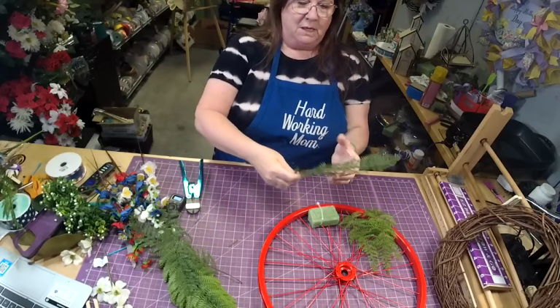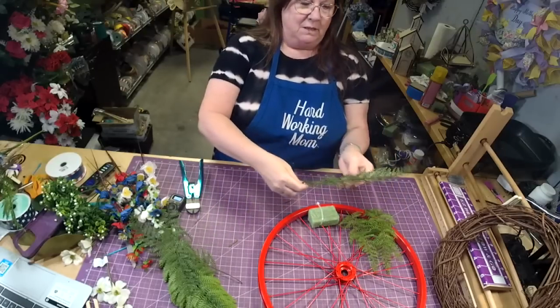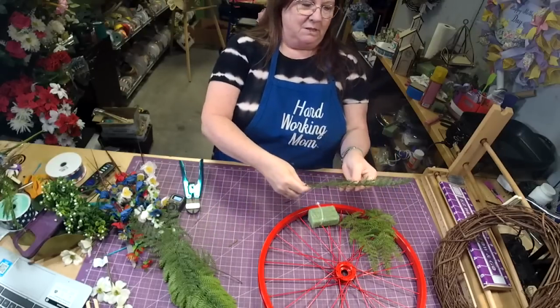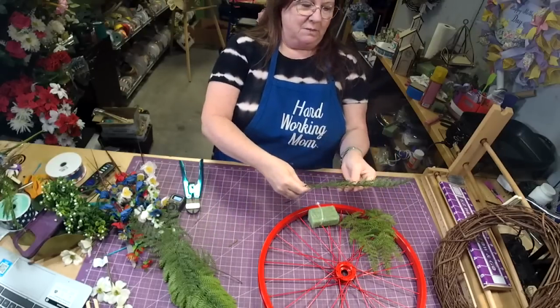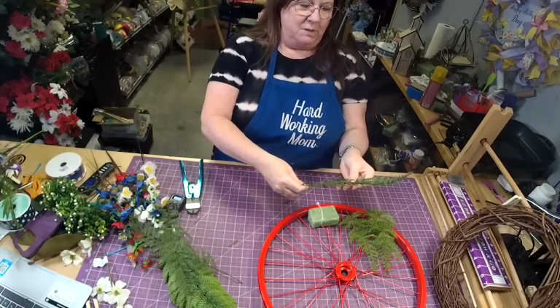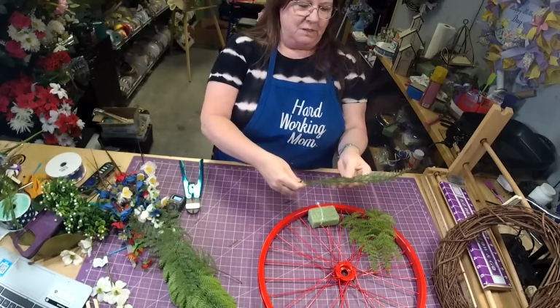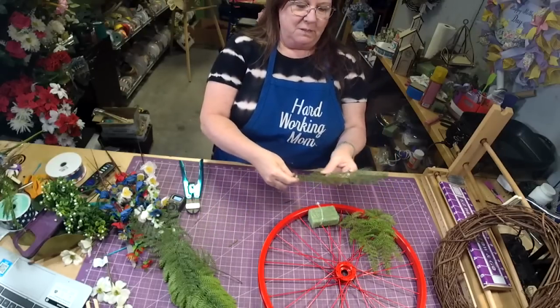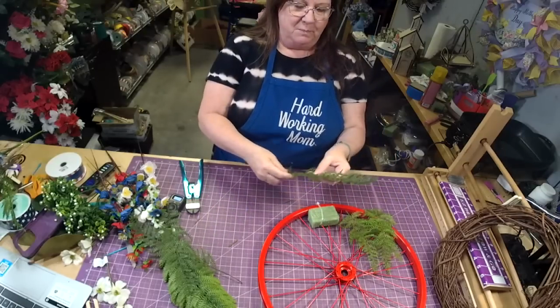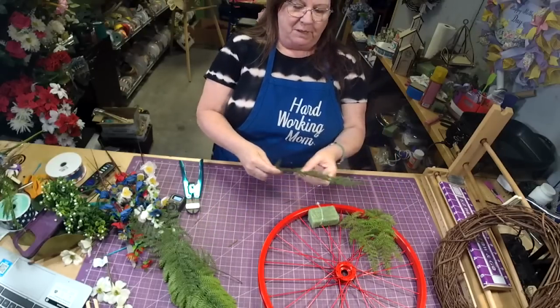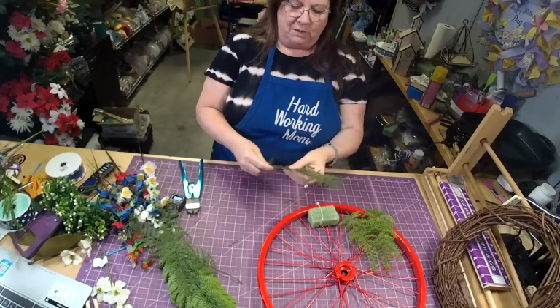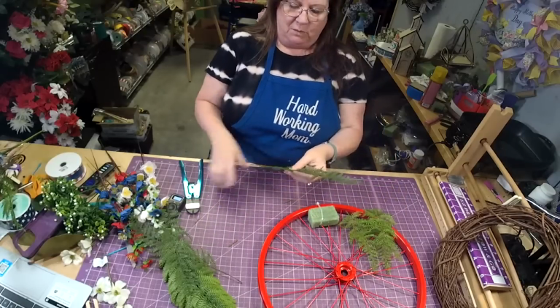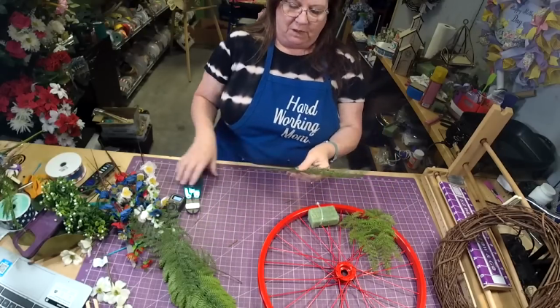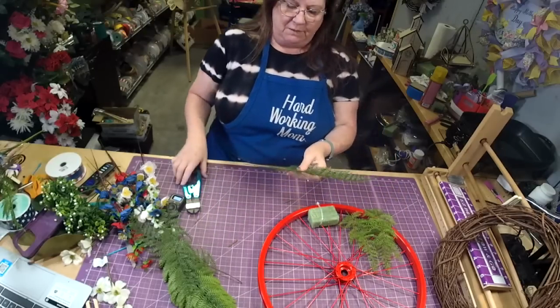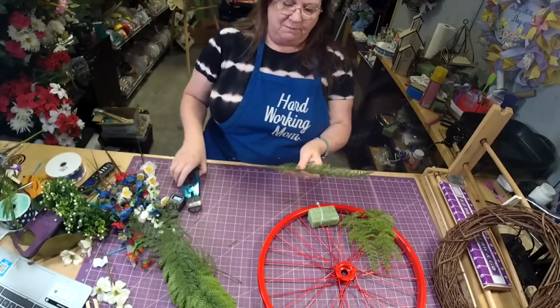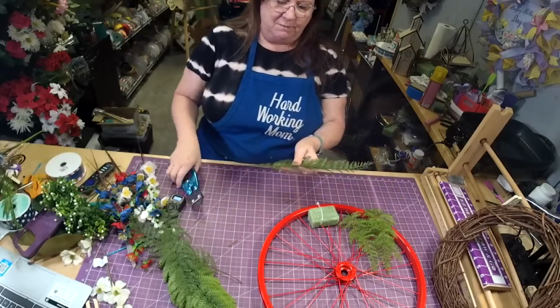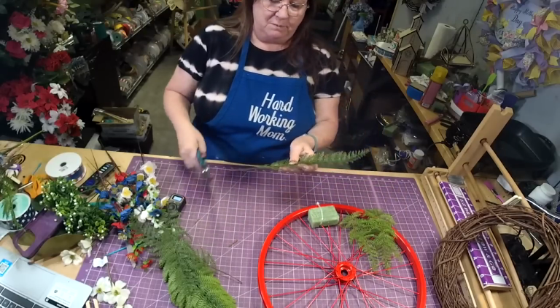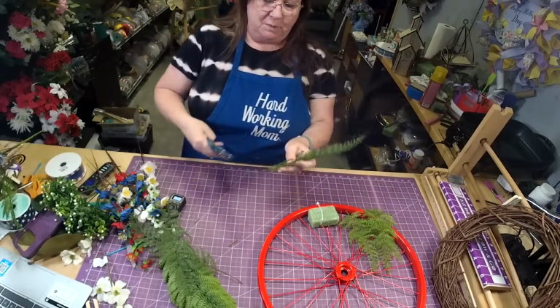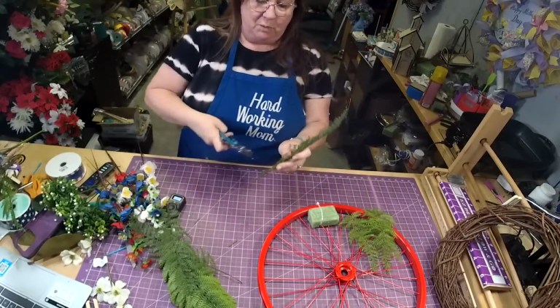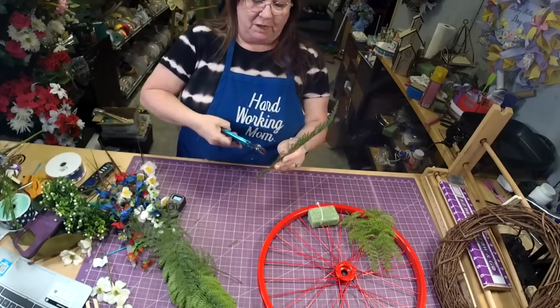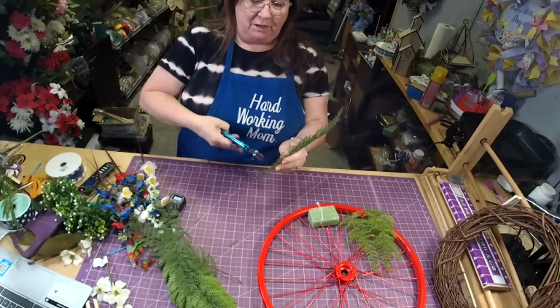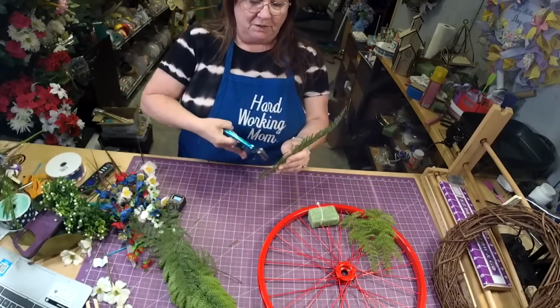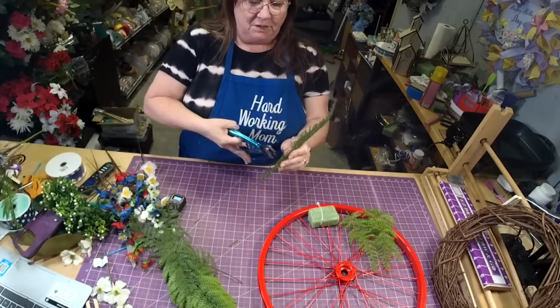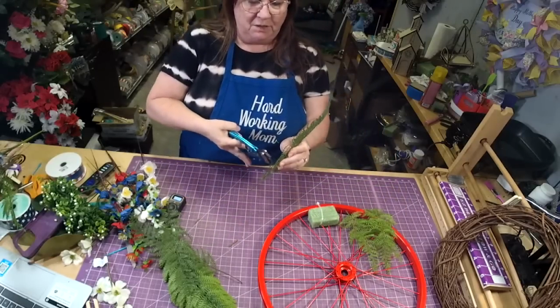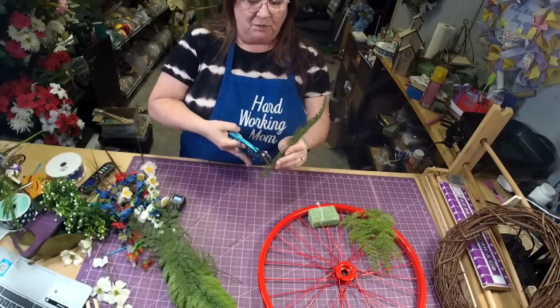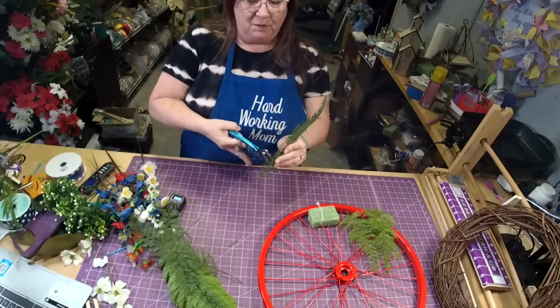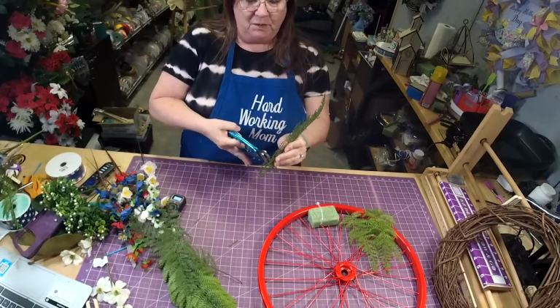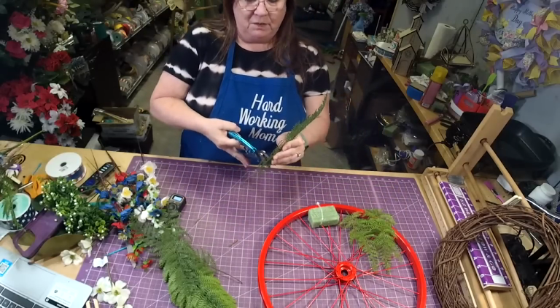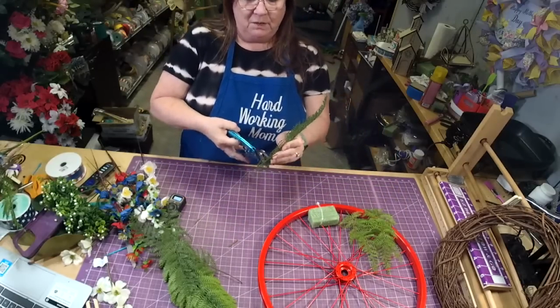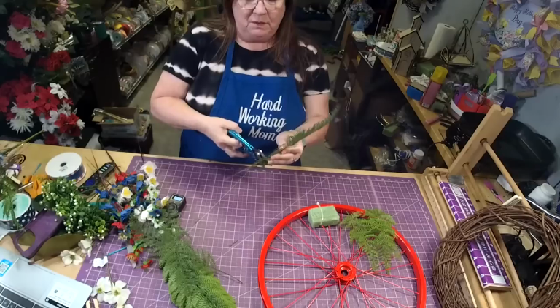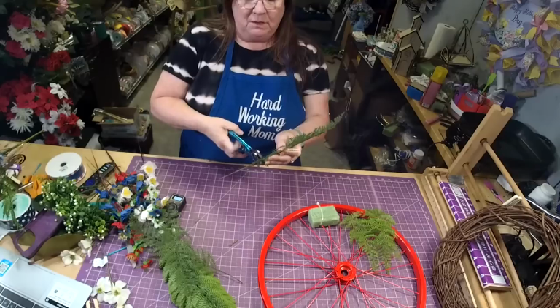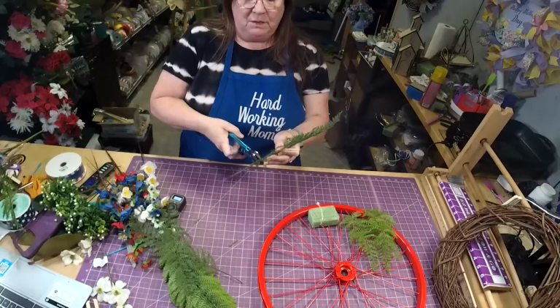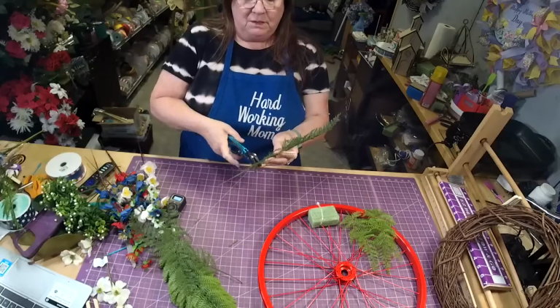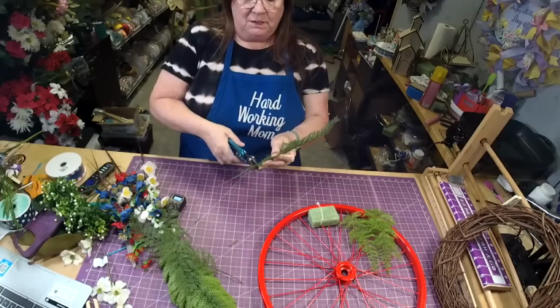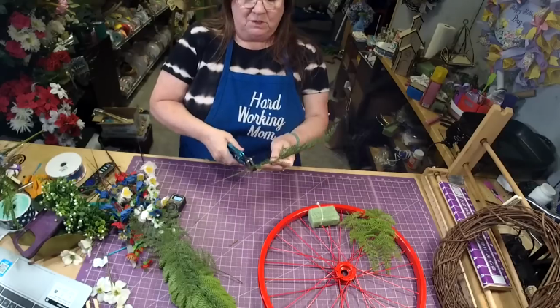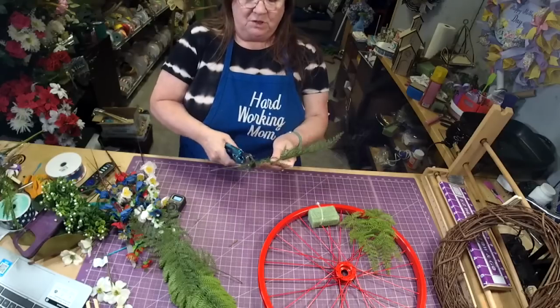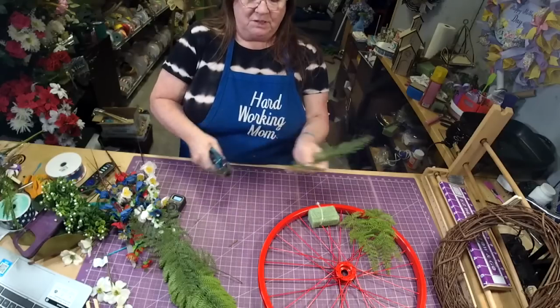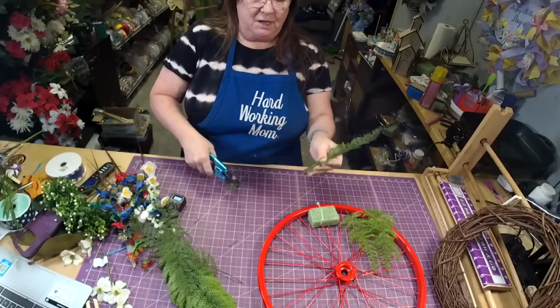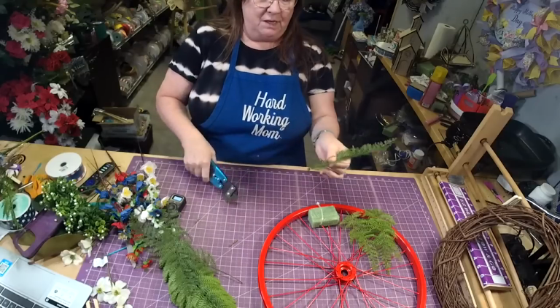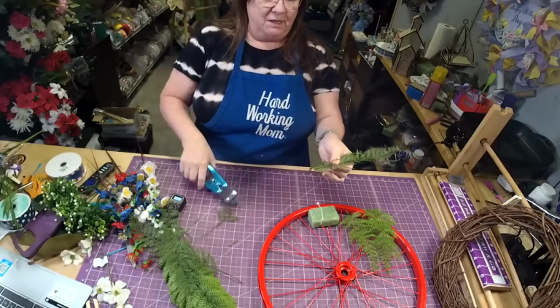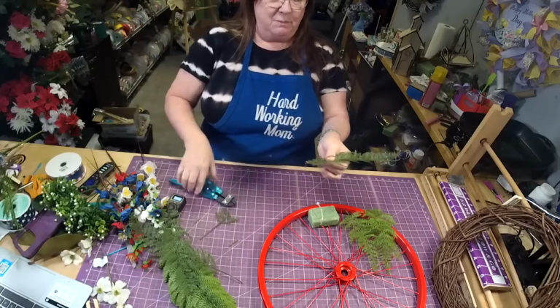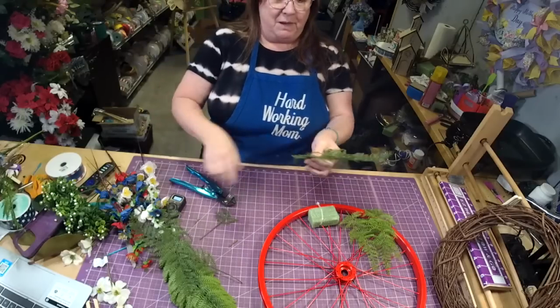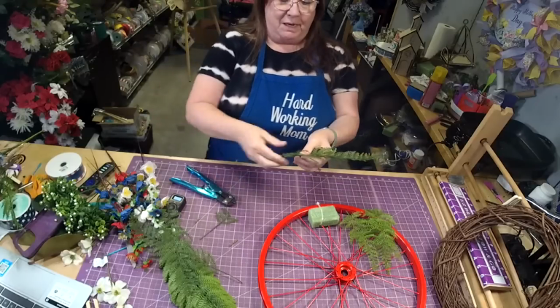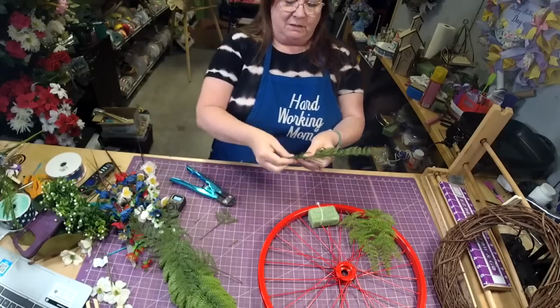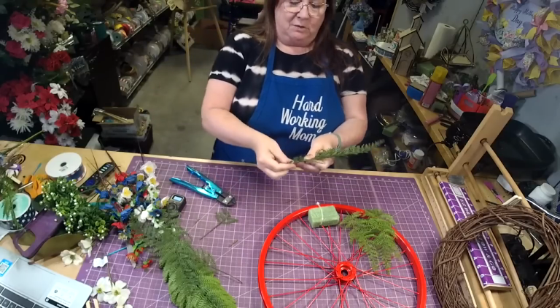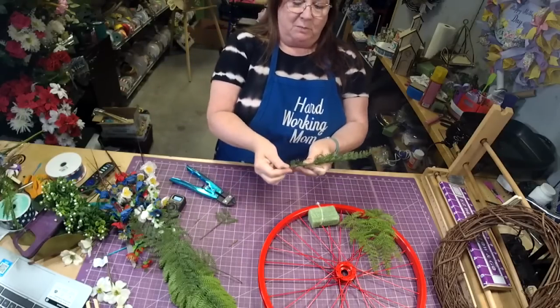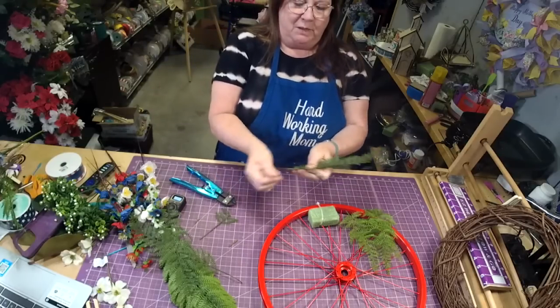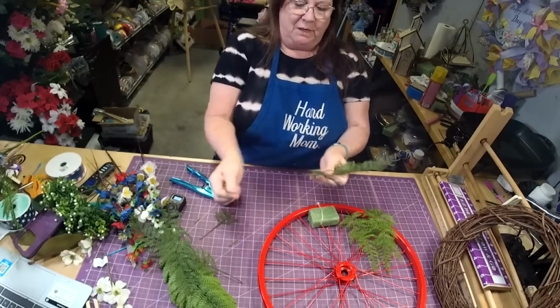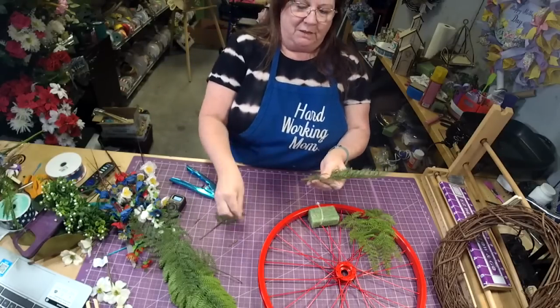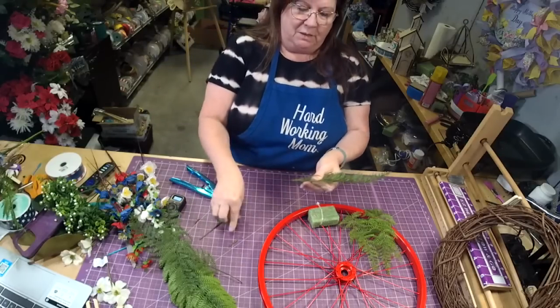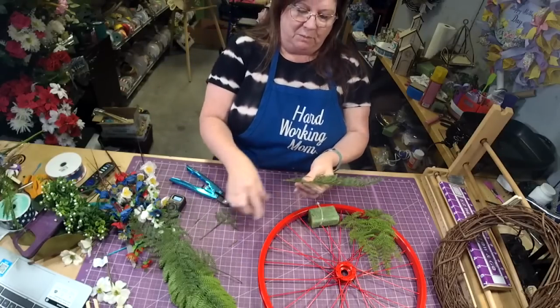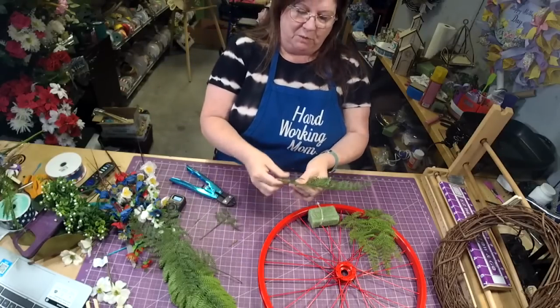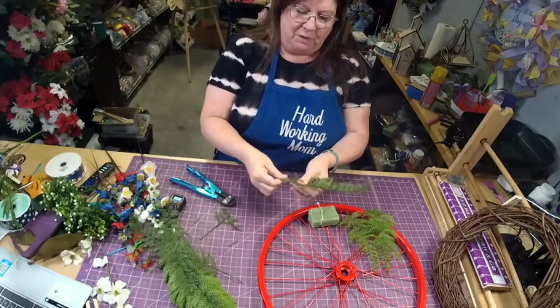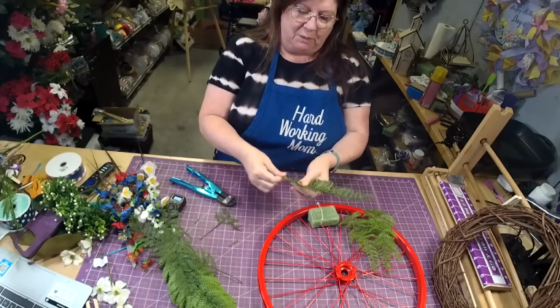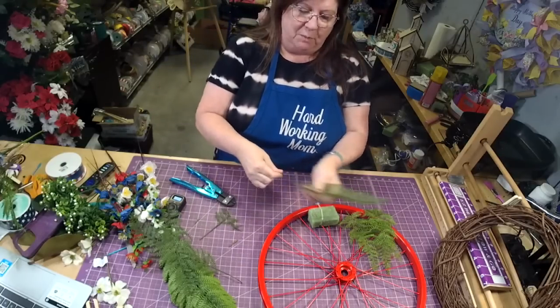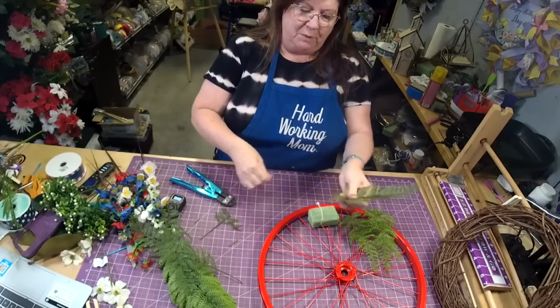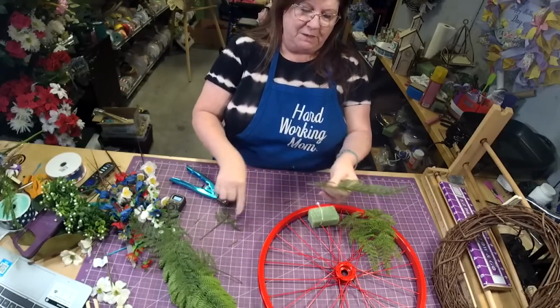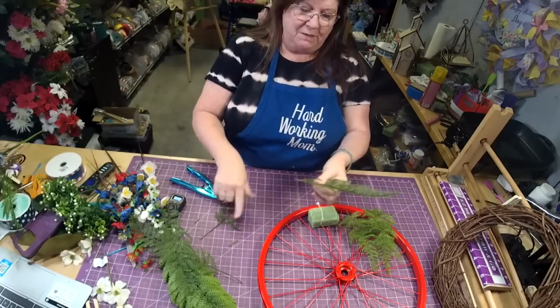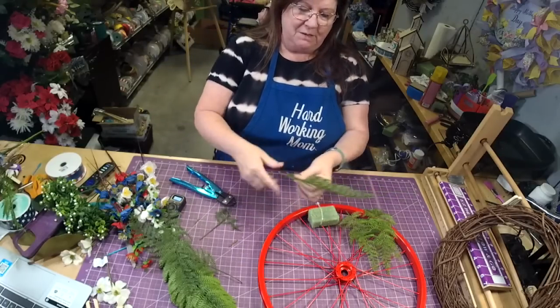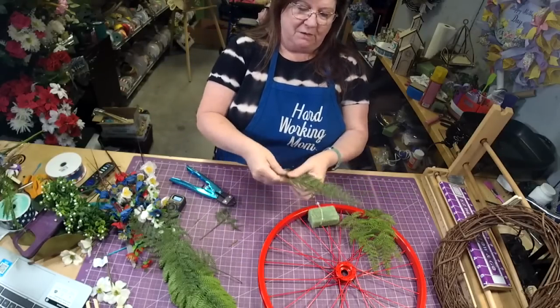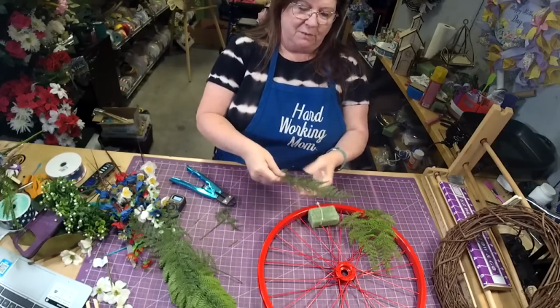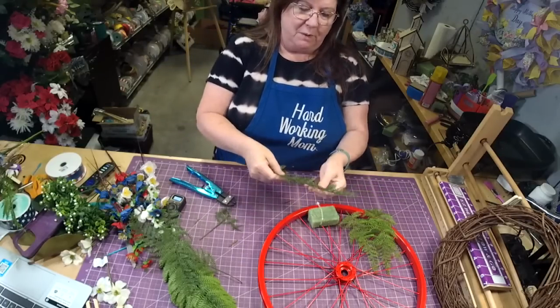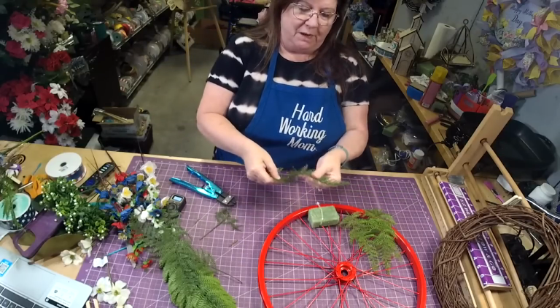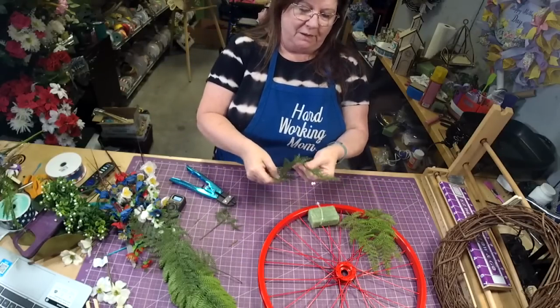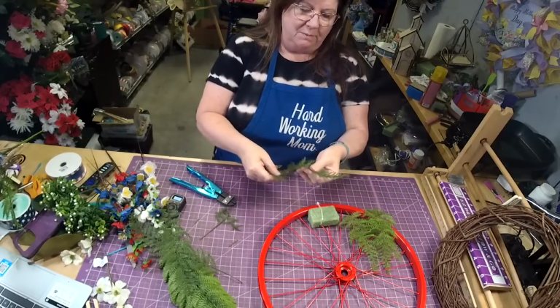This one is a bigger one, but what I'll do is just cut it back a little bit and then pull a couple pieces off the bottom. Same thing with this one.